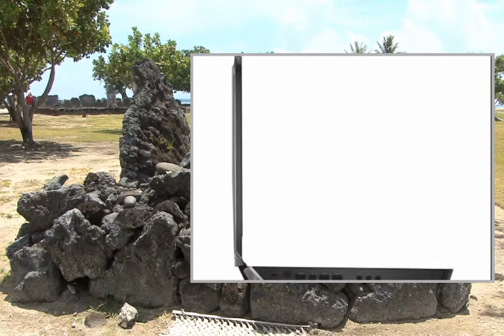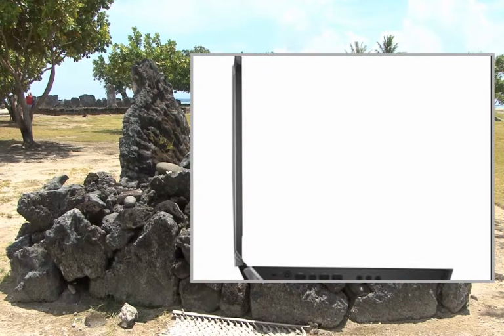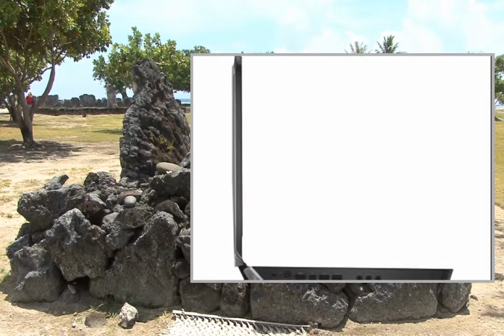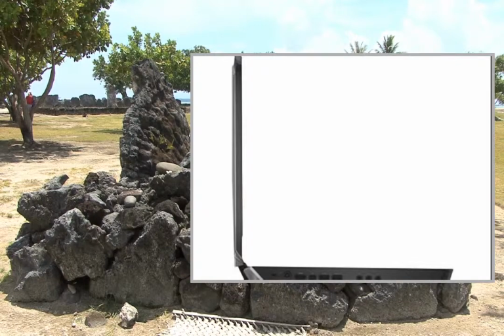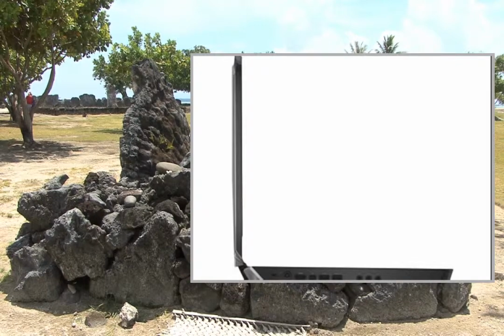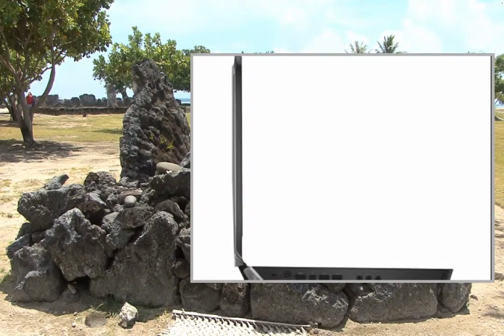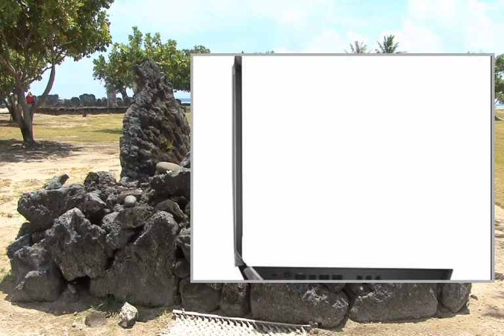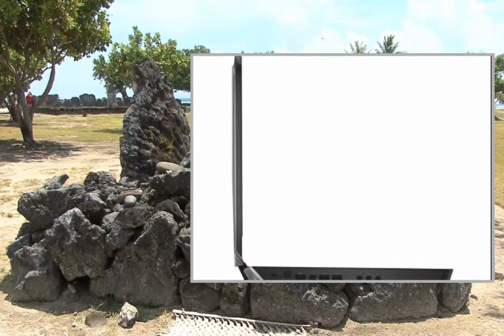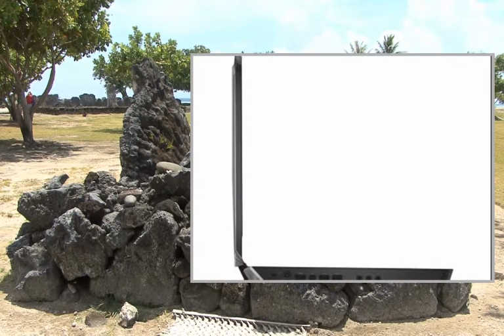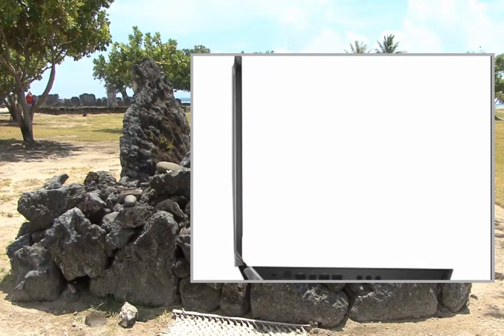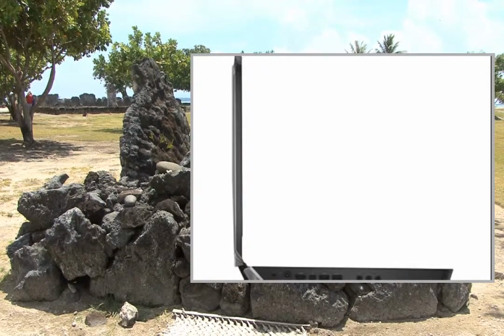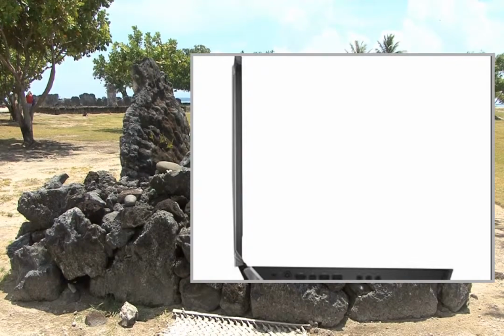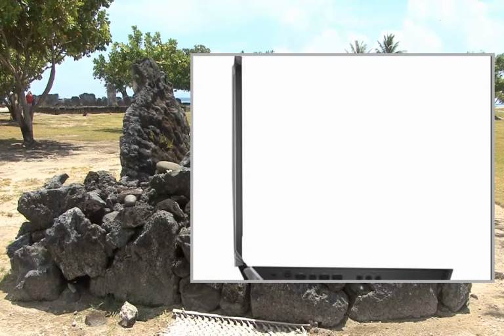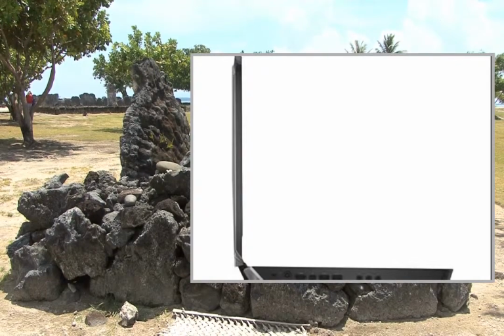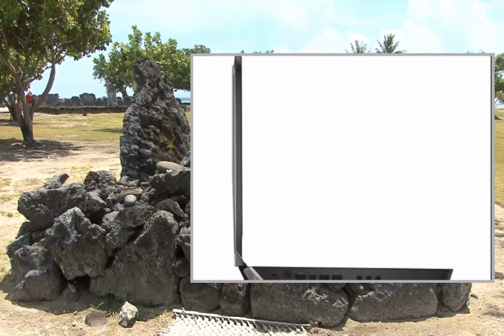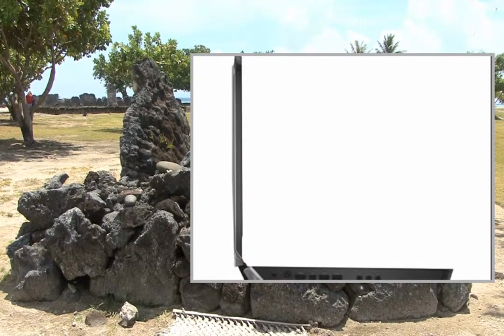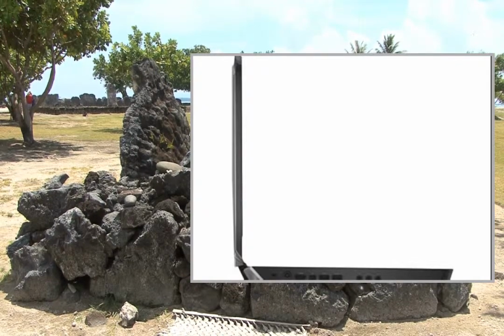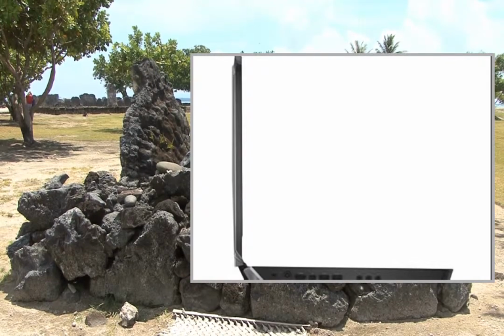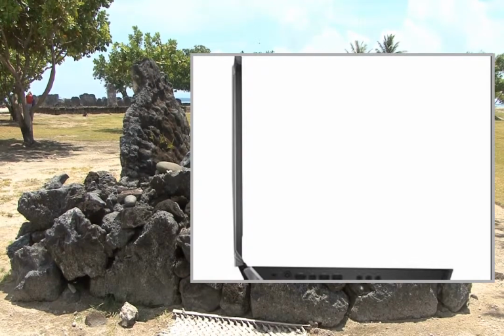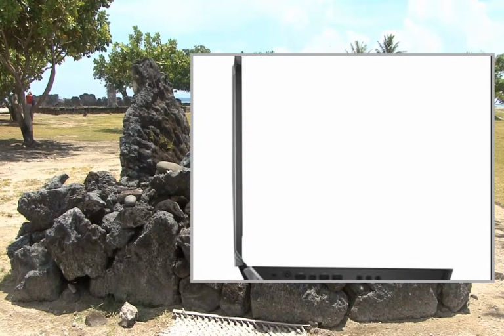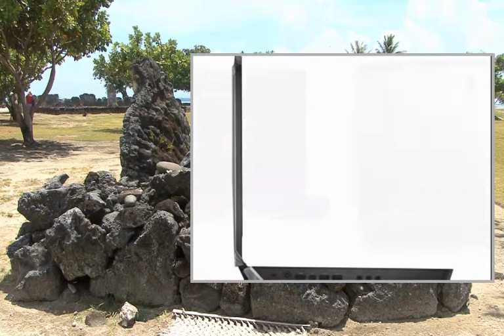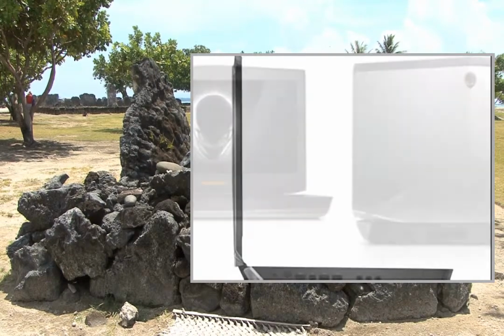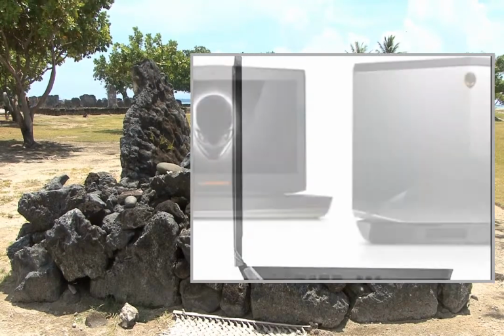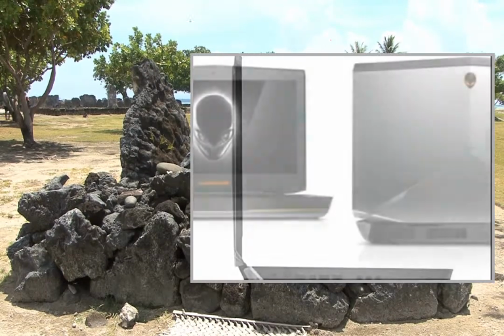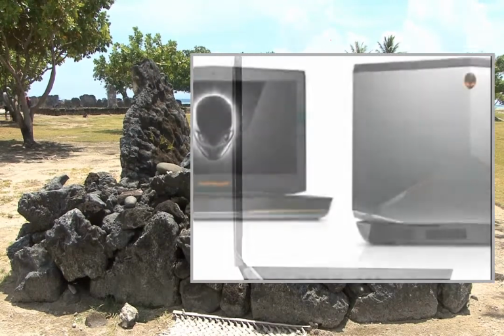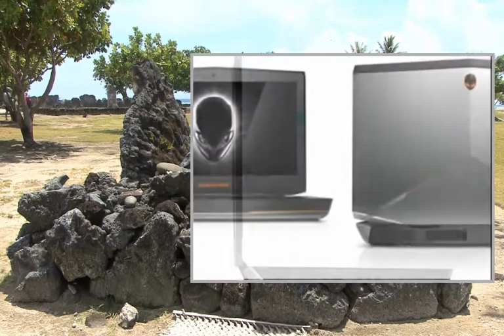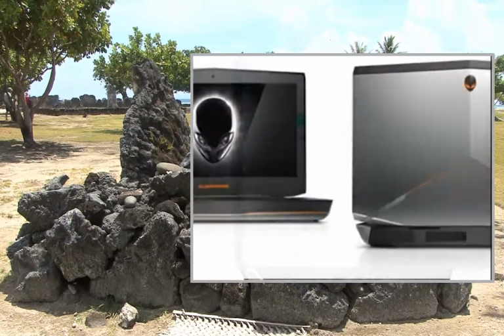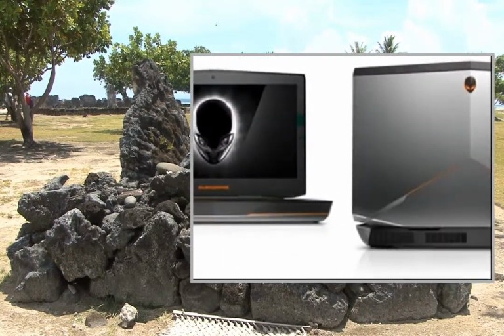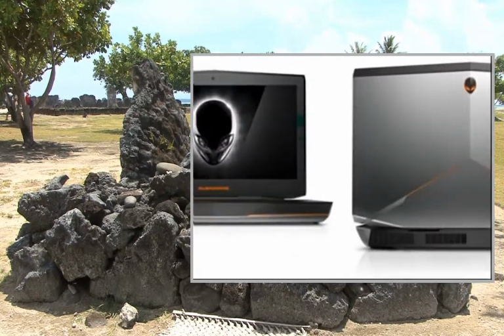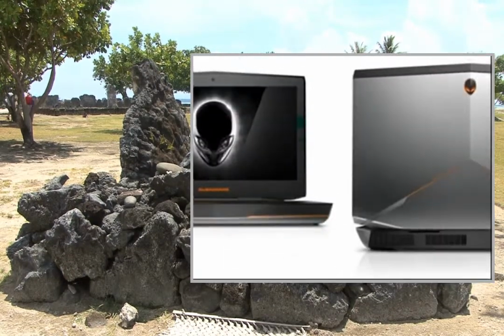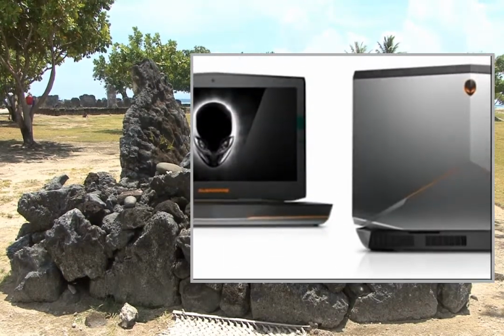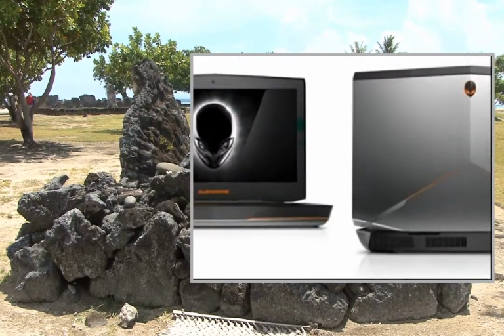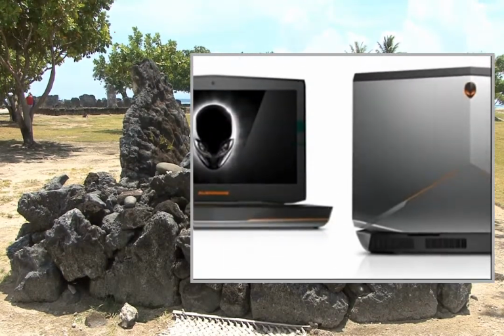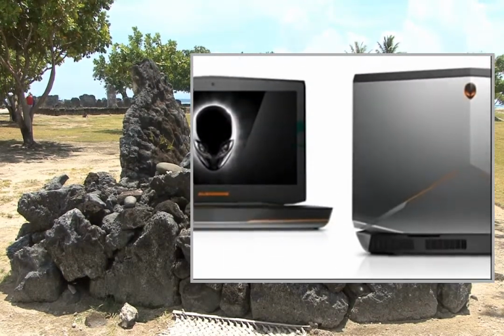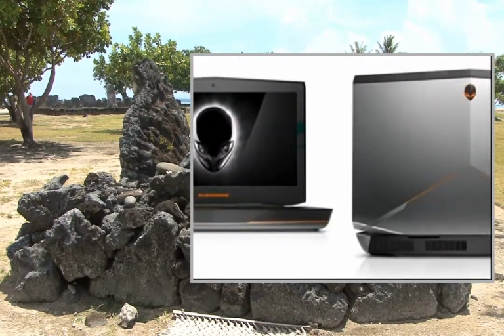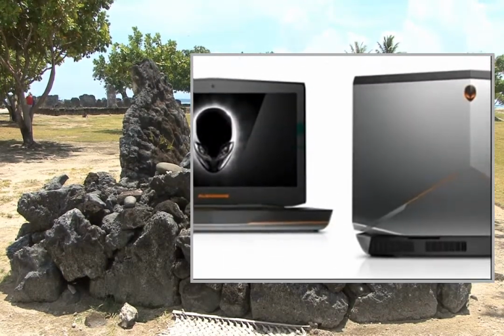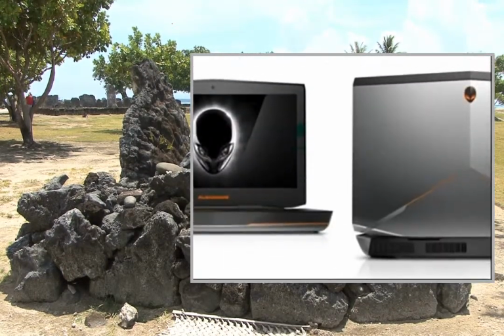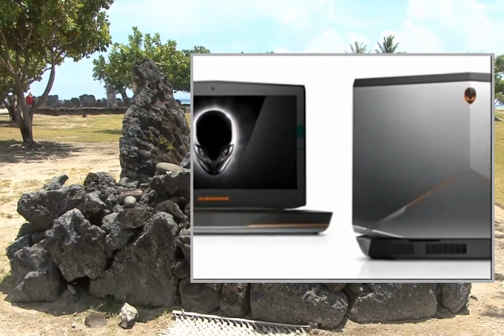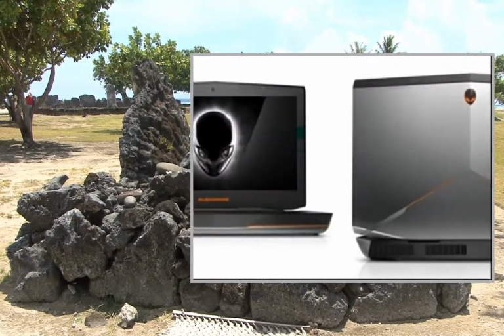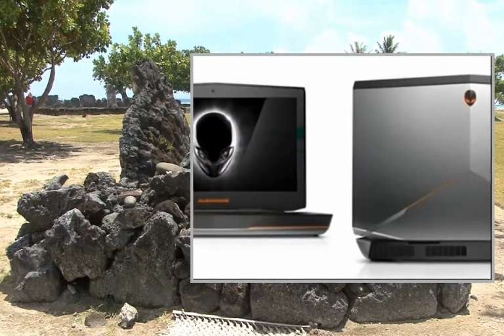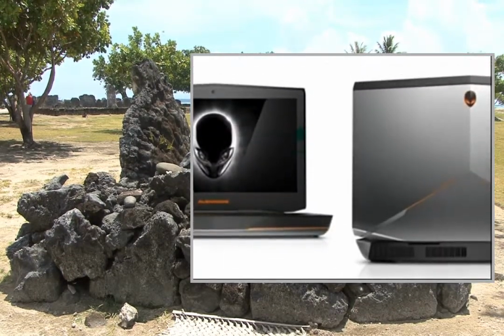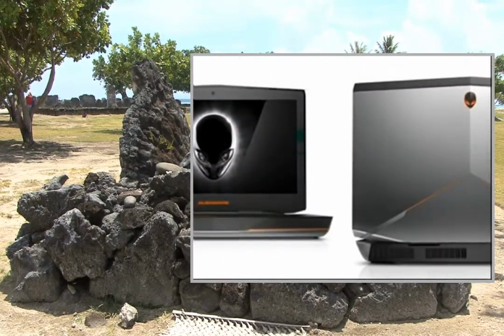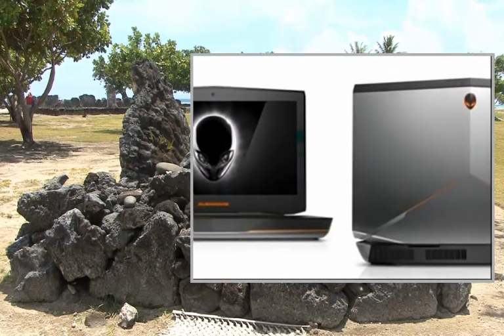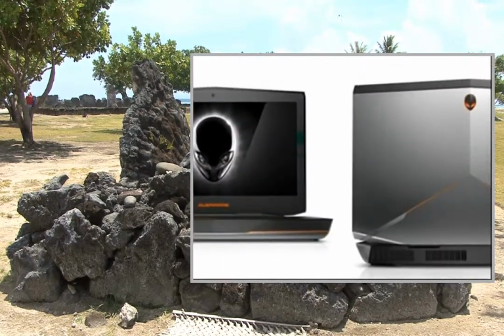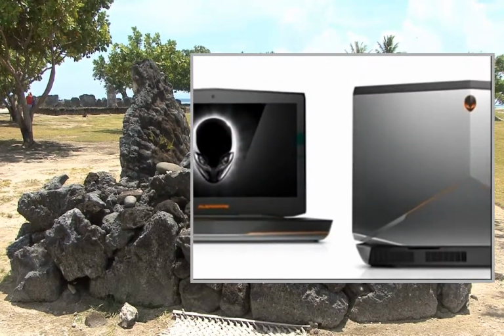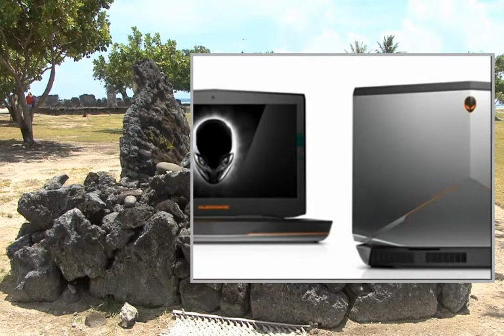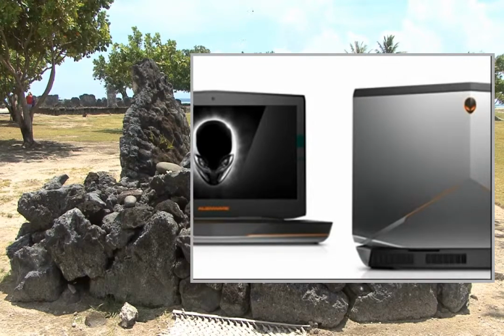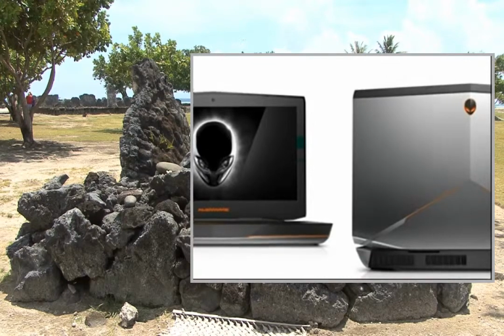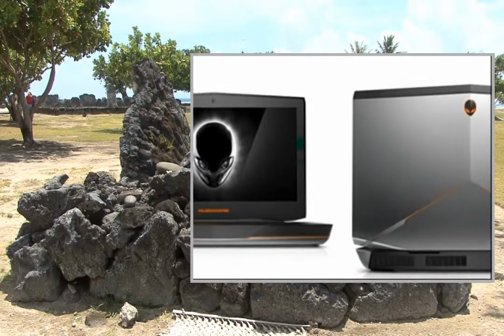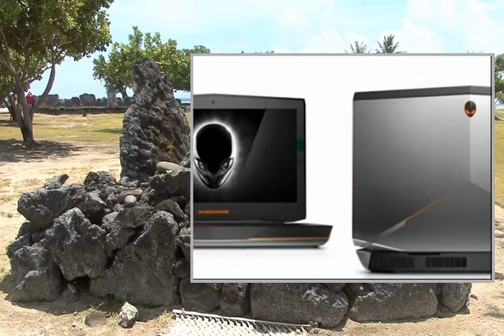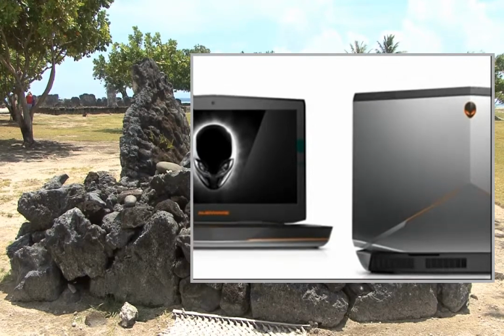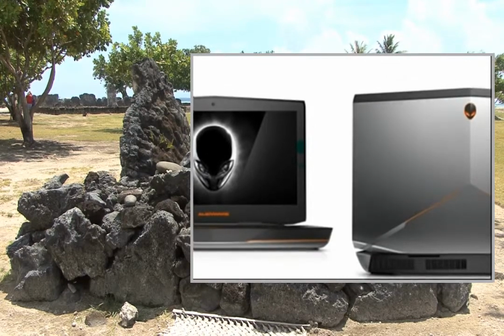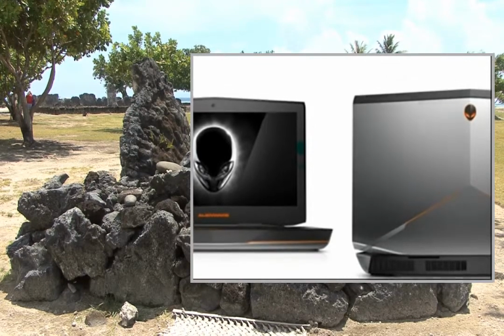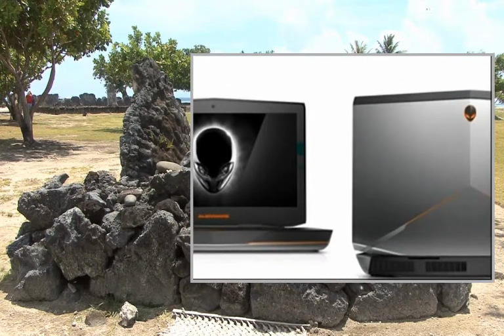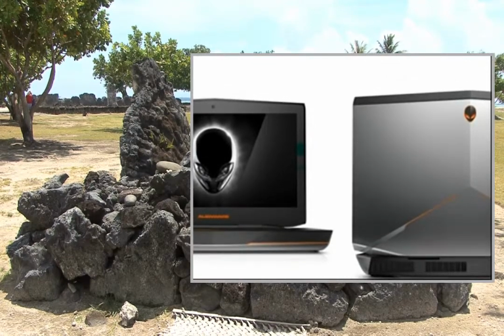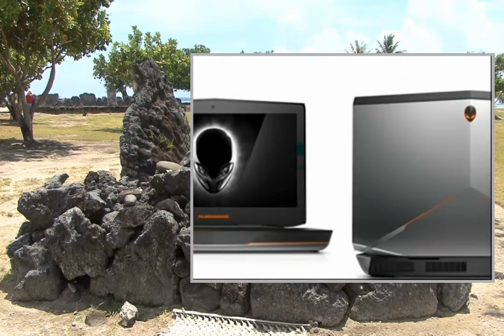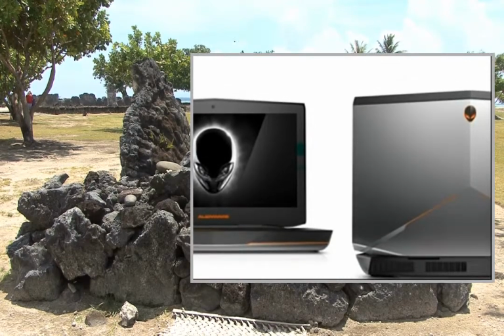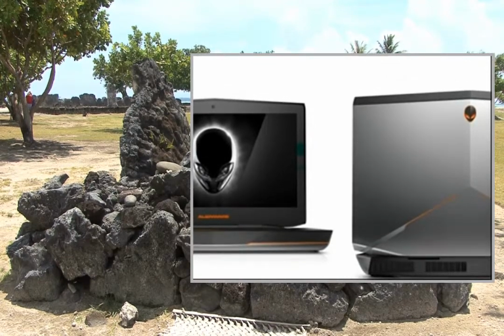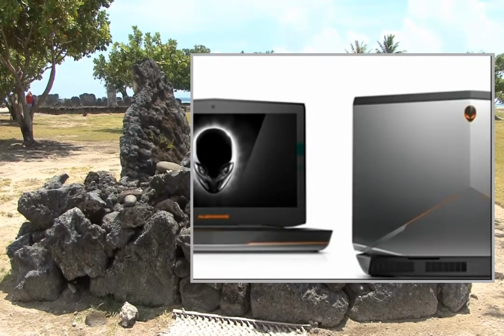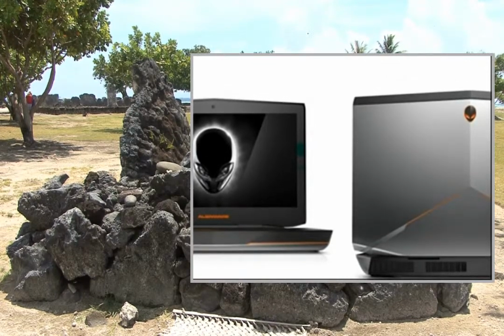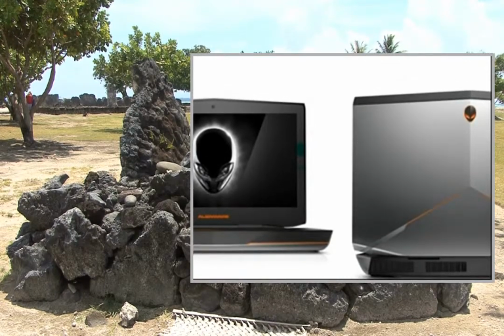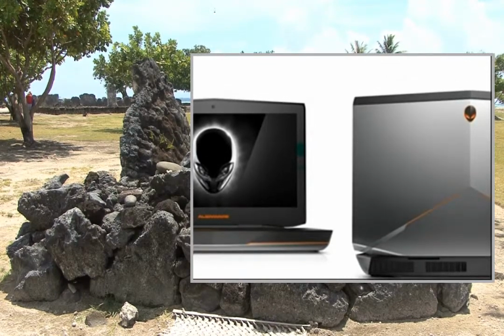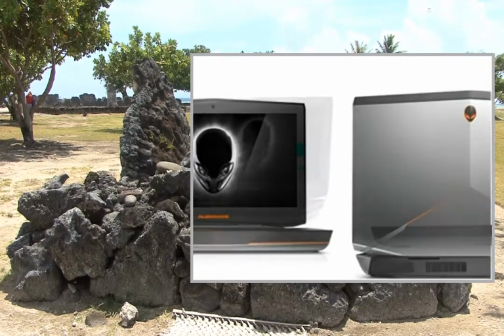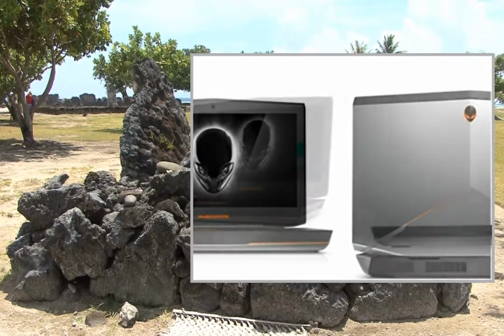This powerful desktop enables a full HD gaming experience on your big screen TV and is compact enough to fit on your desk.